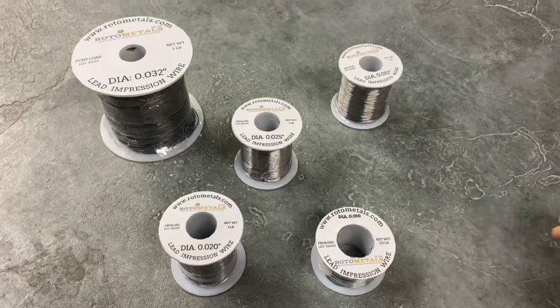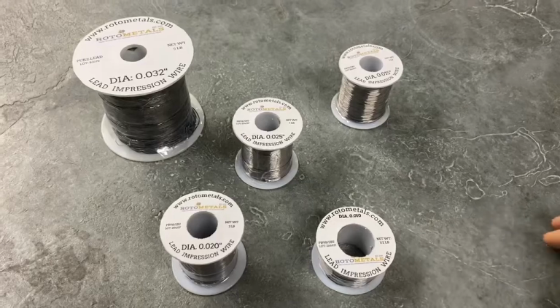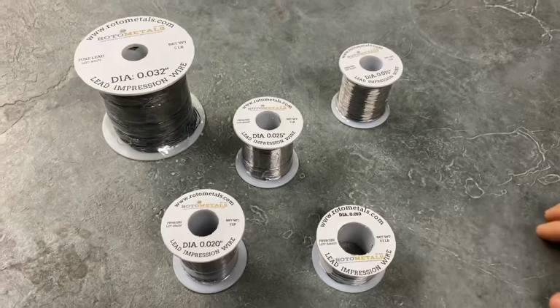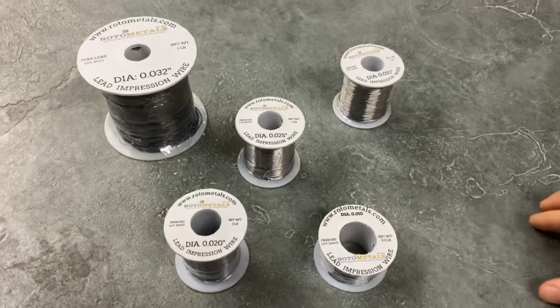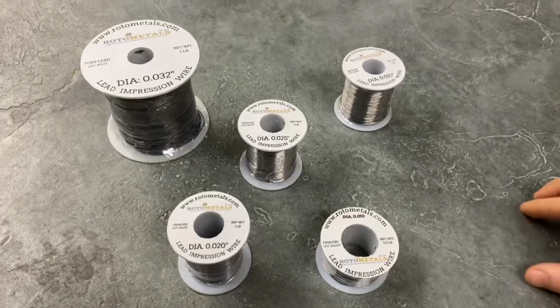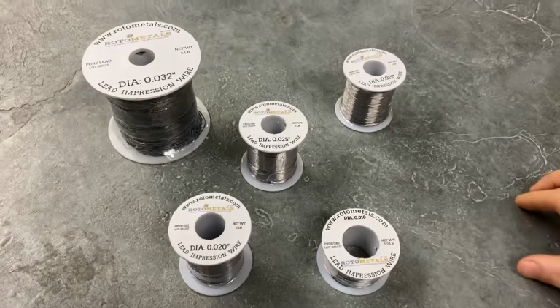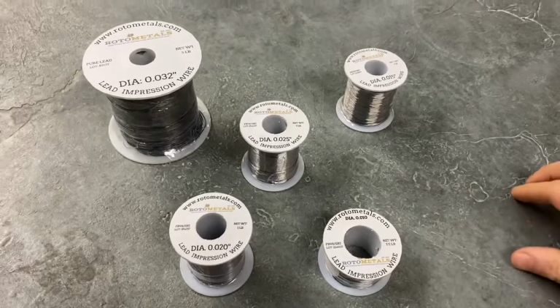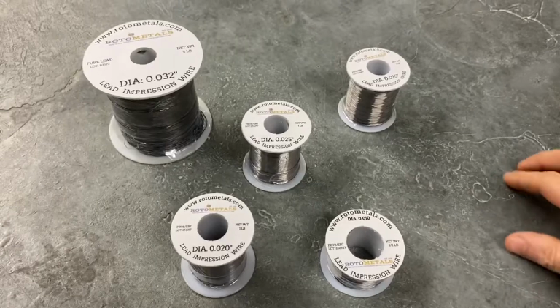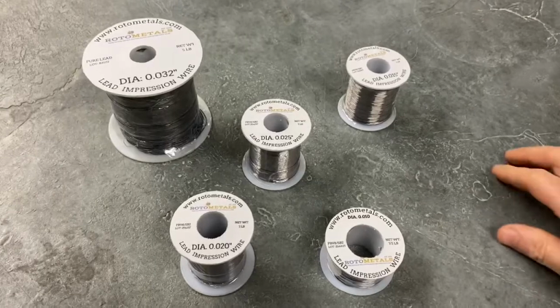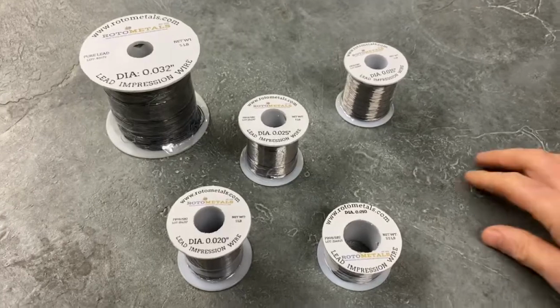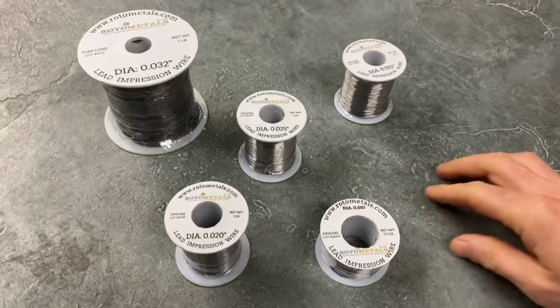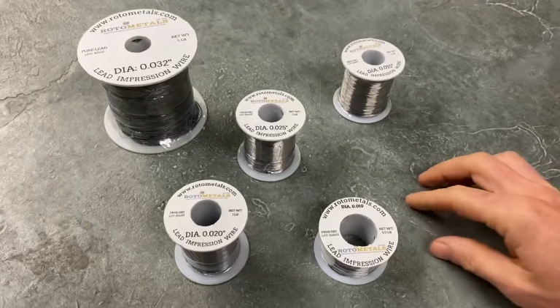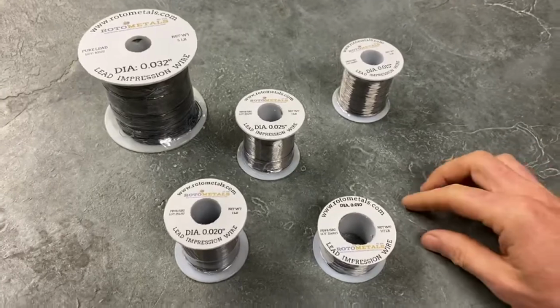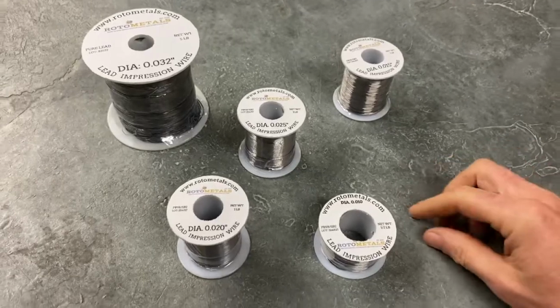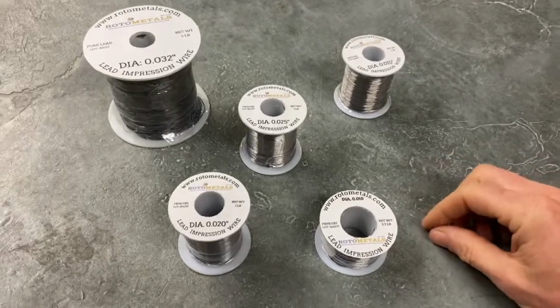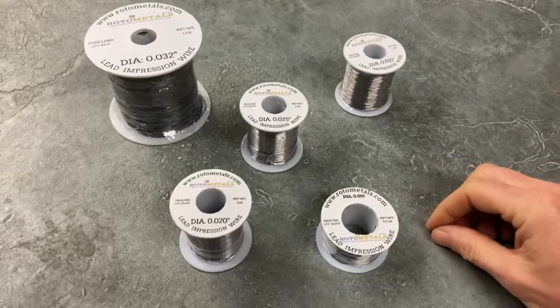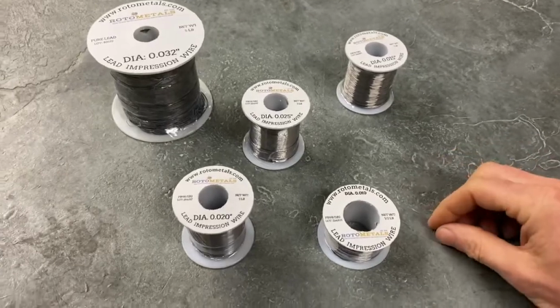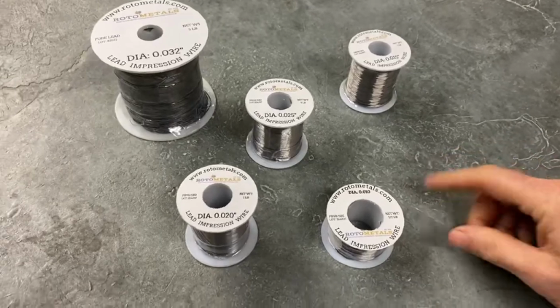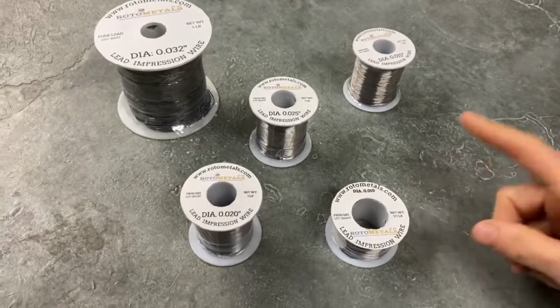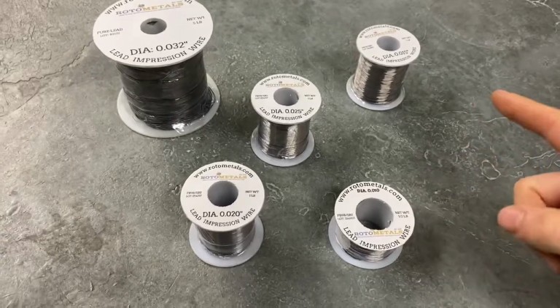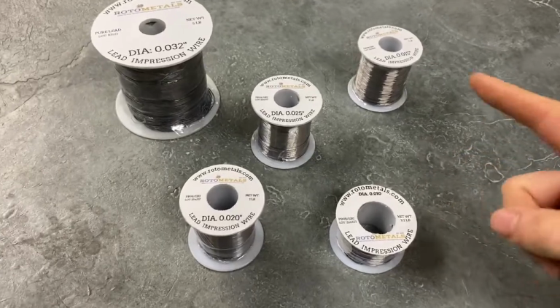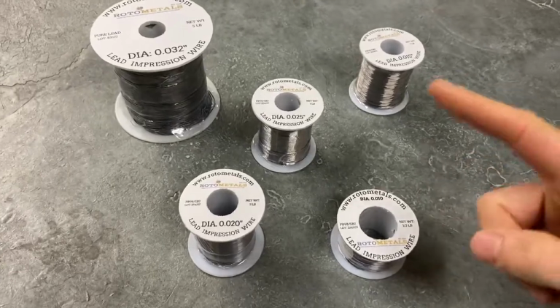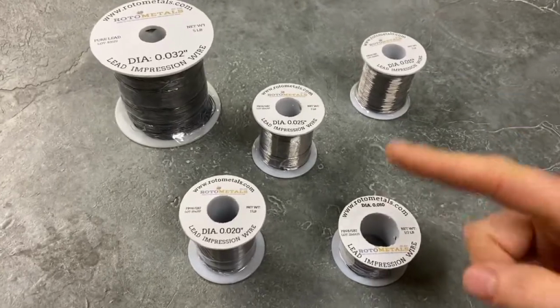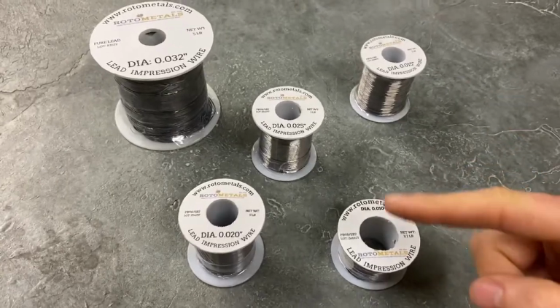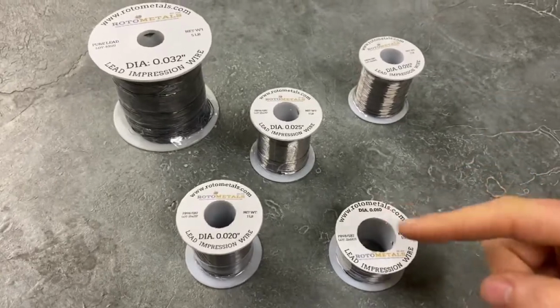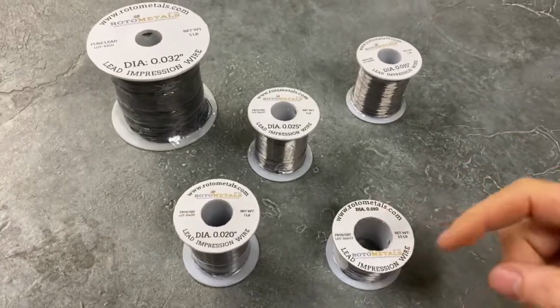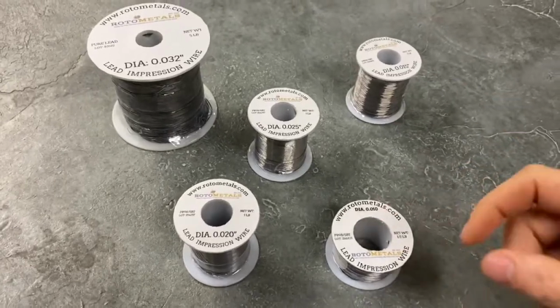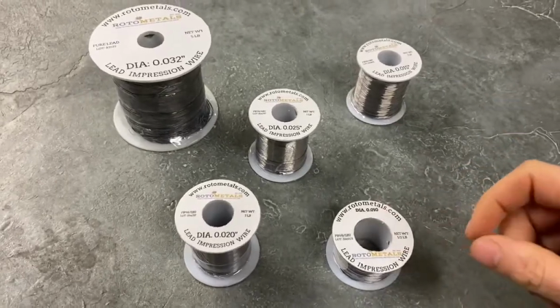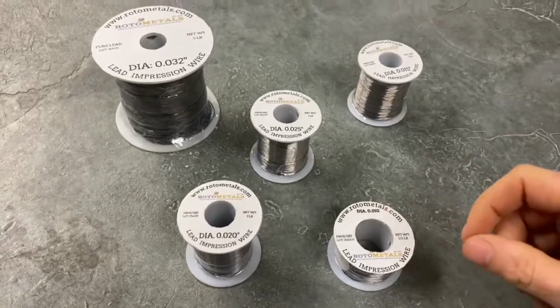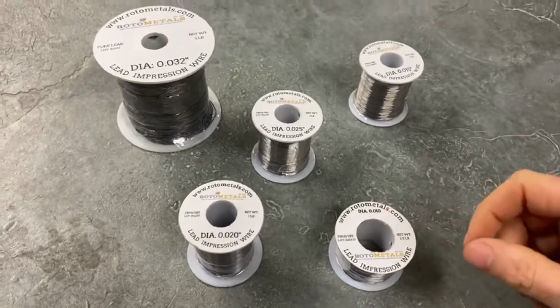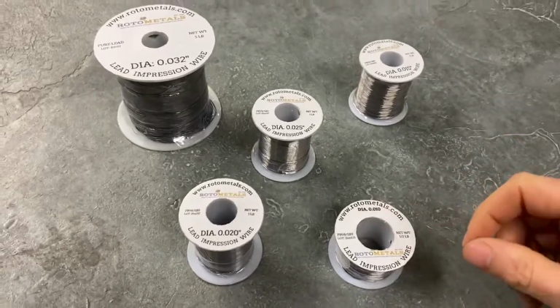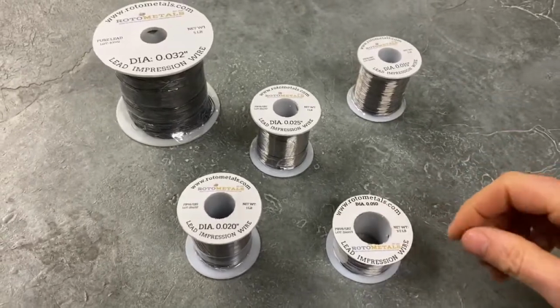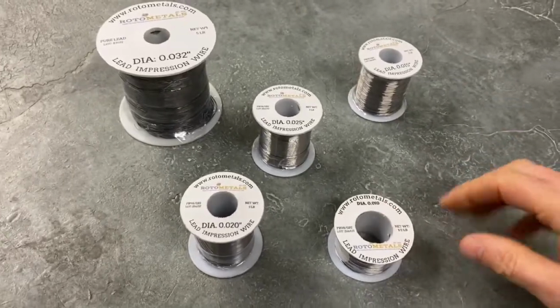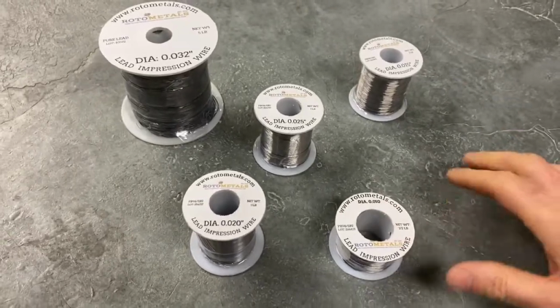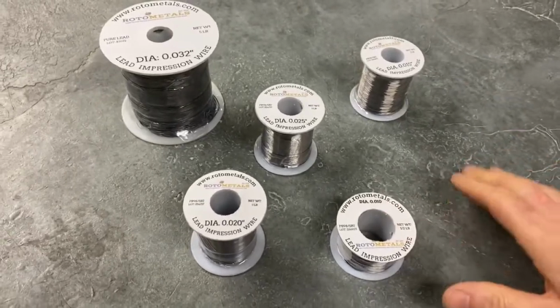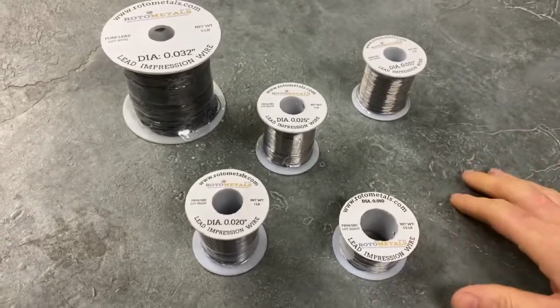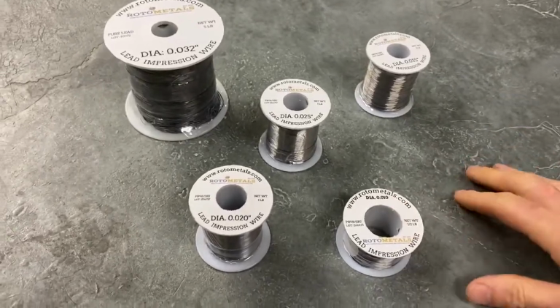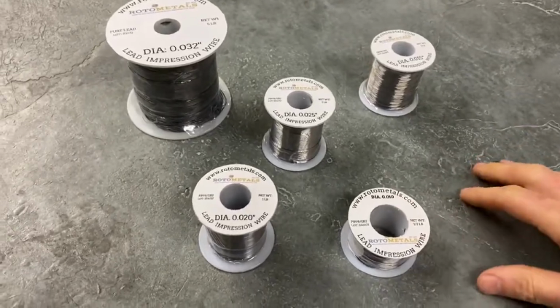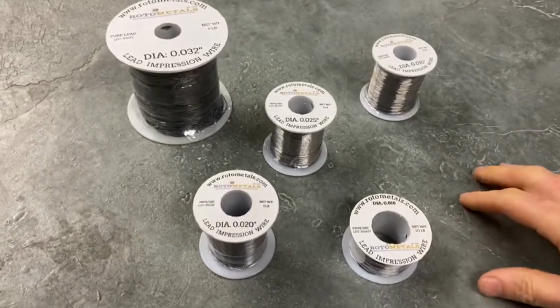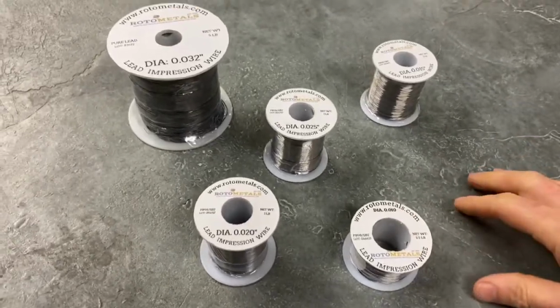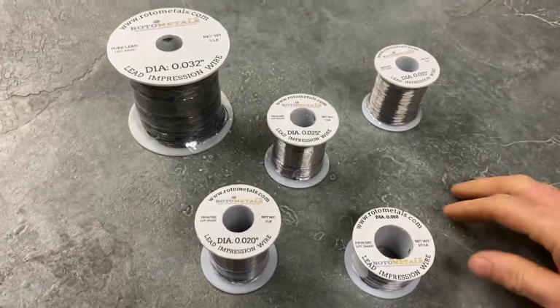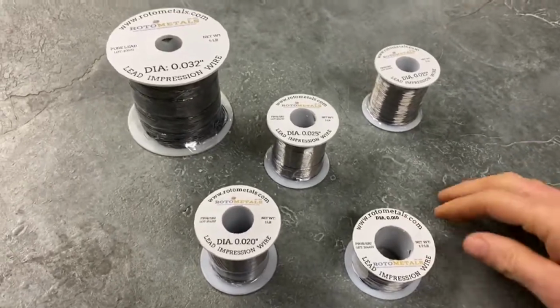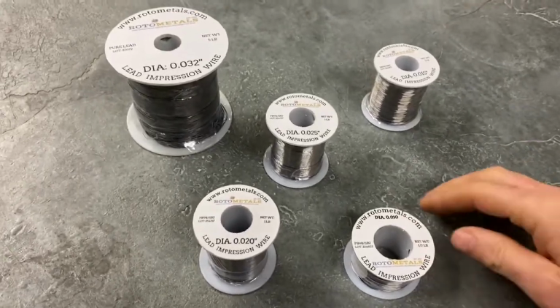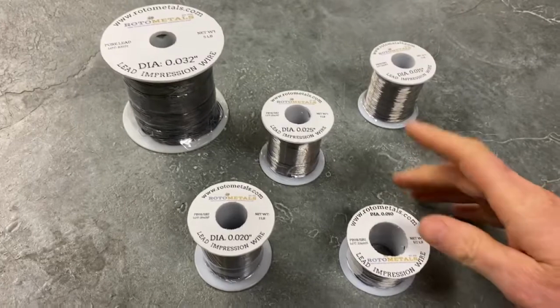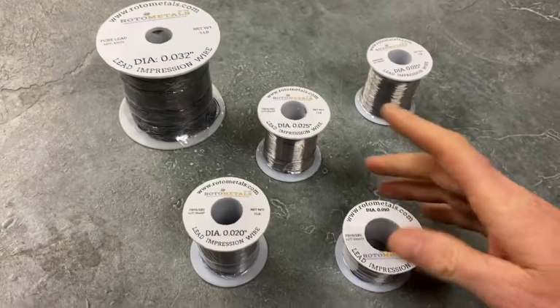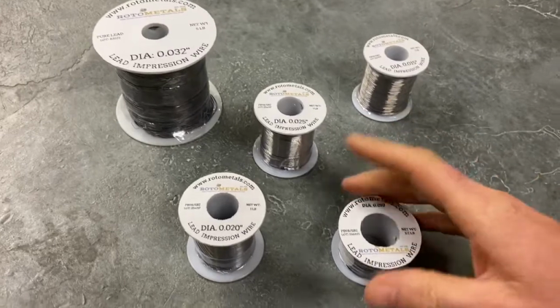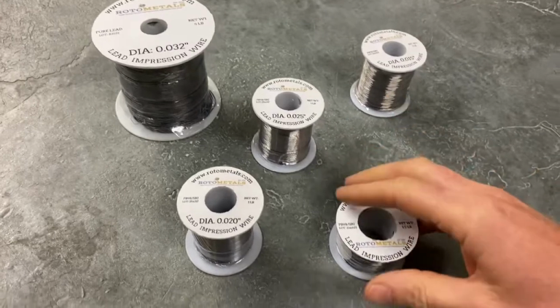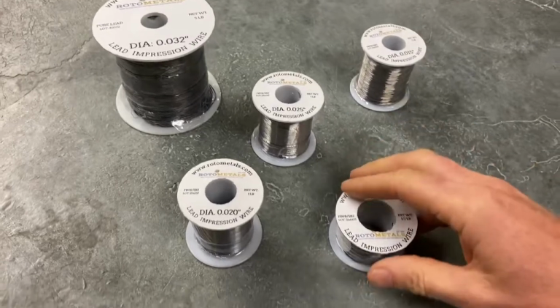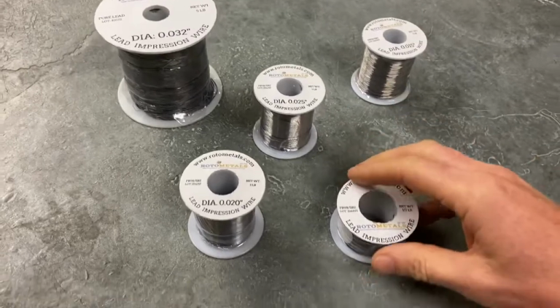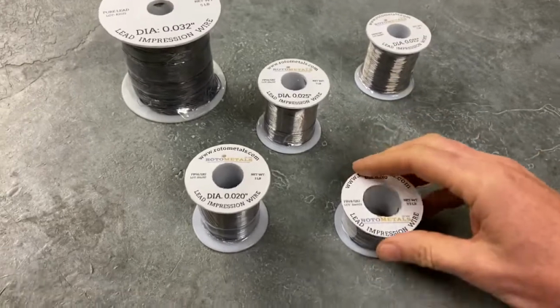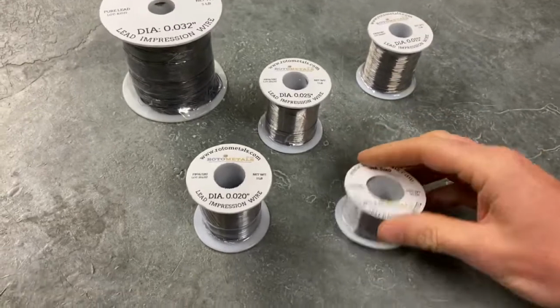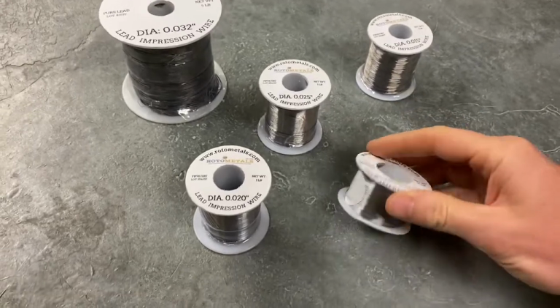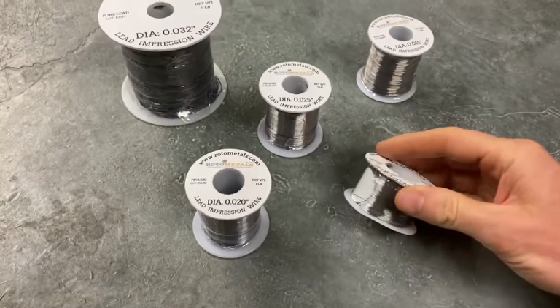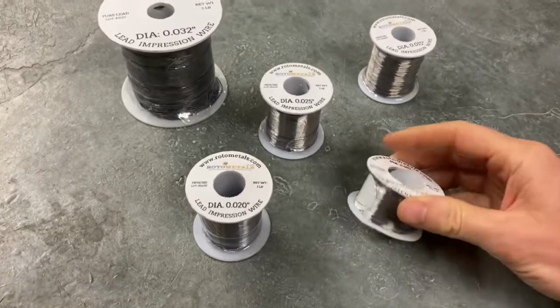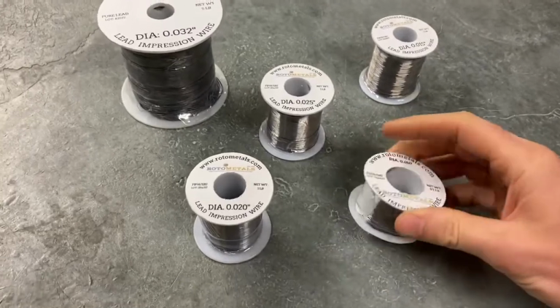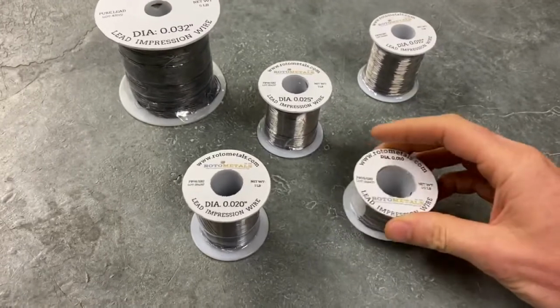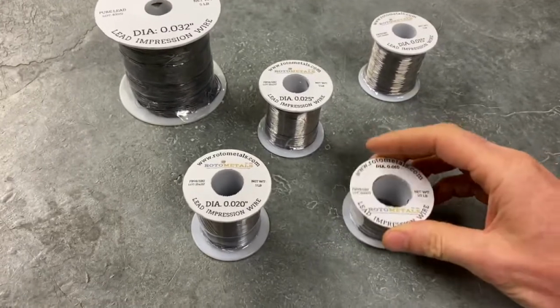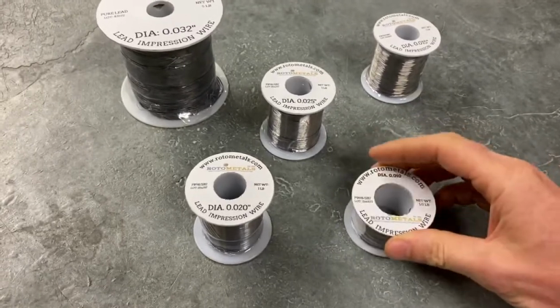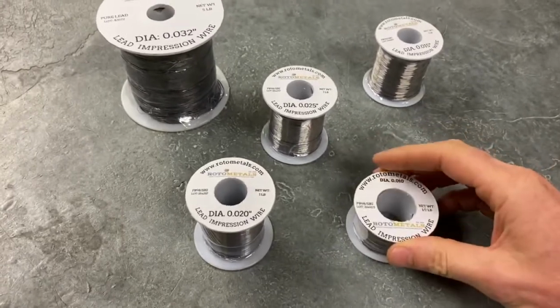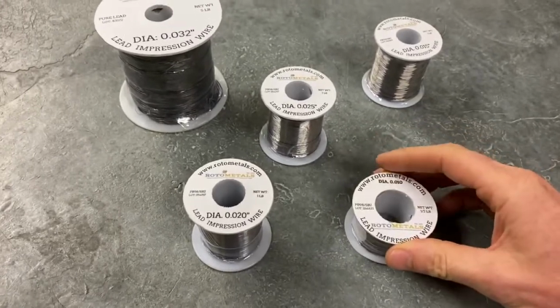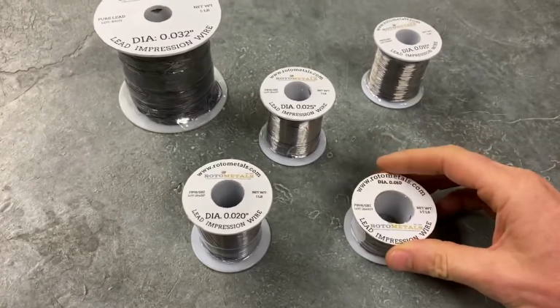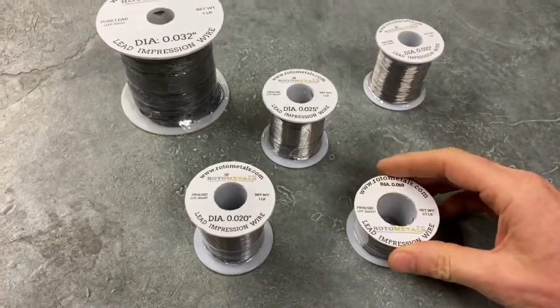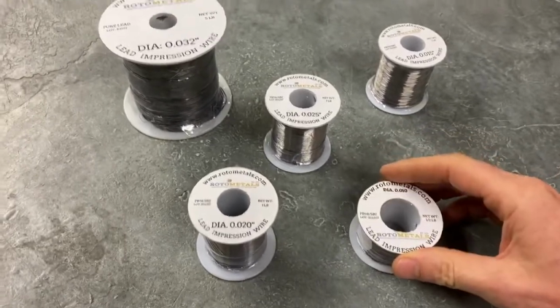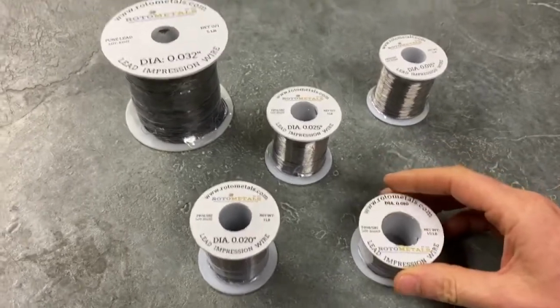These are our Rhoda Metals lead impression wire spools to give you an example of what they look like up close and personal.